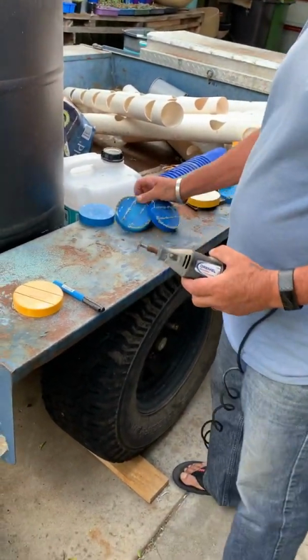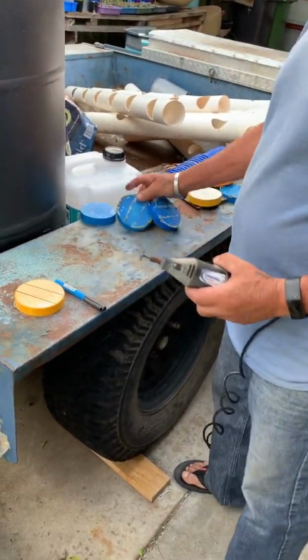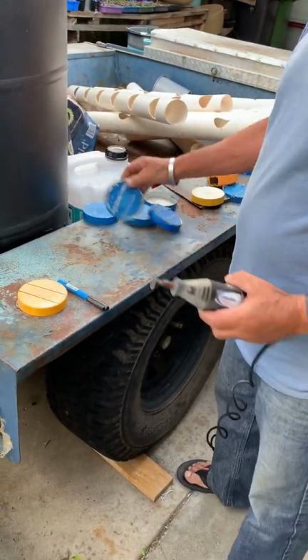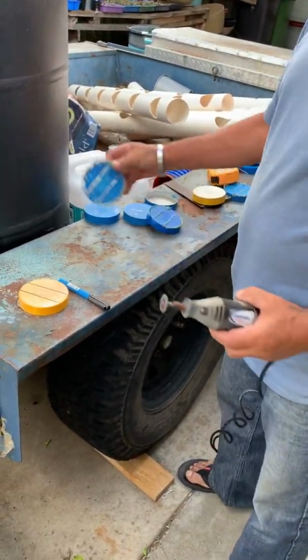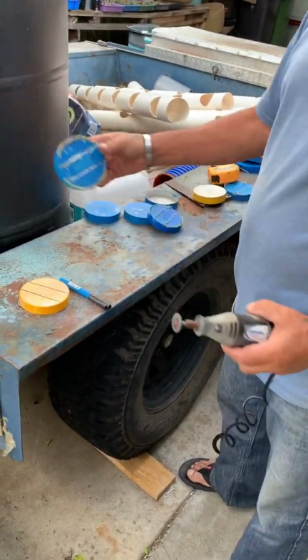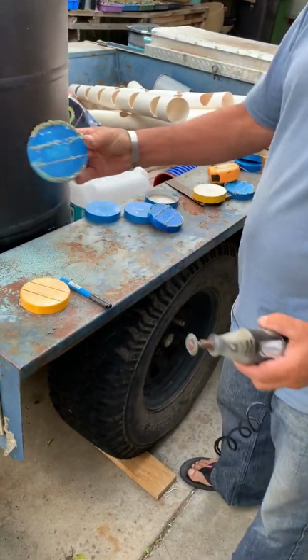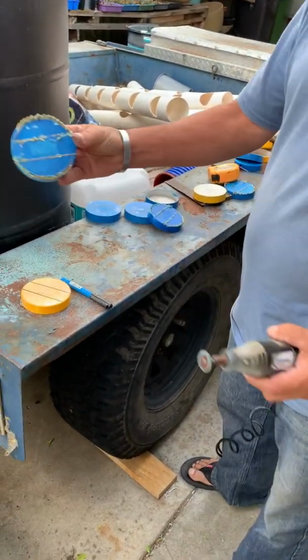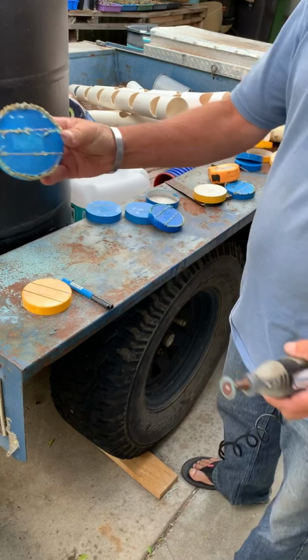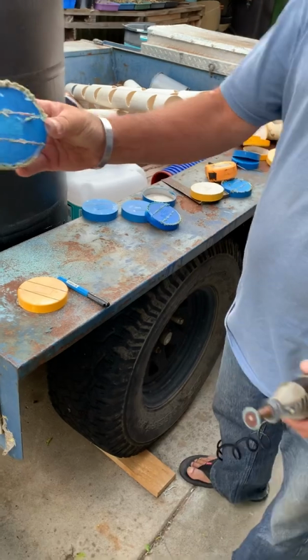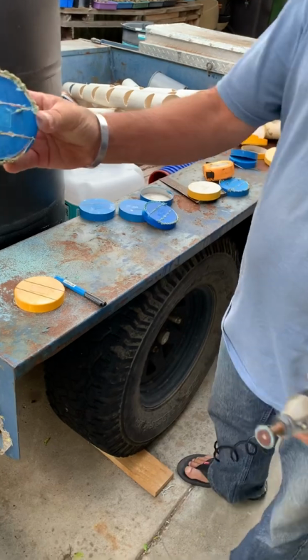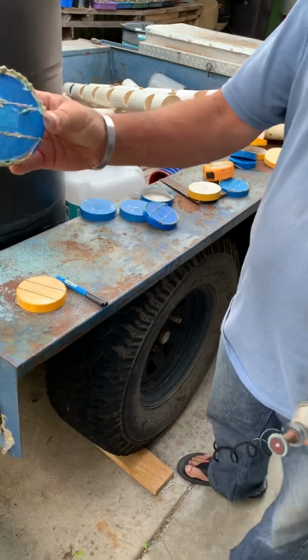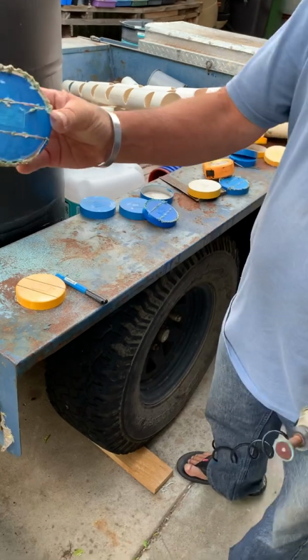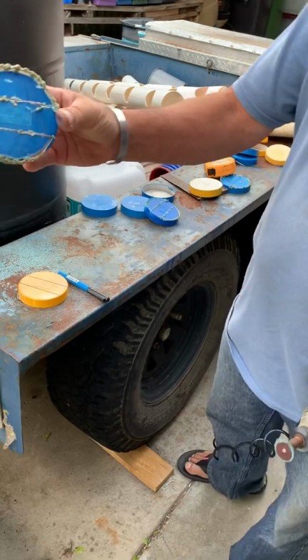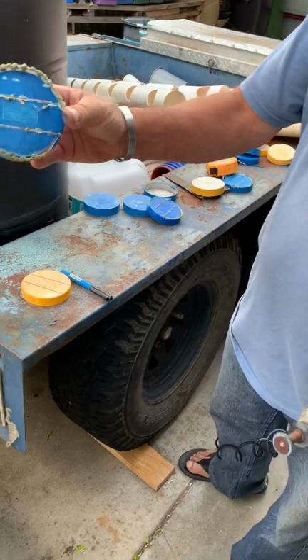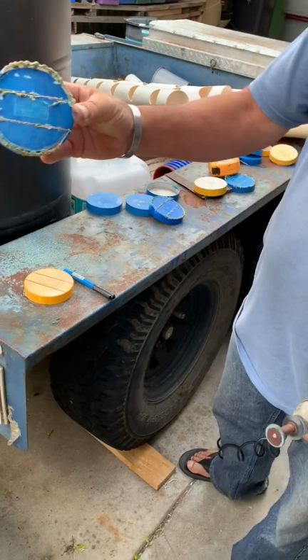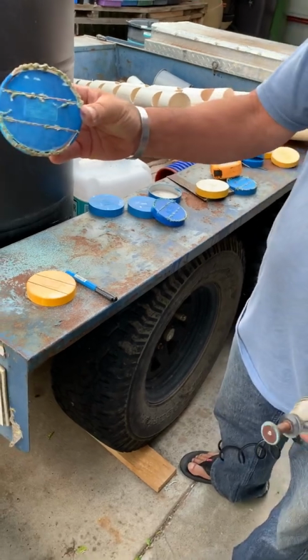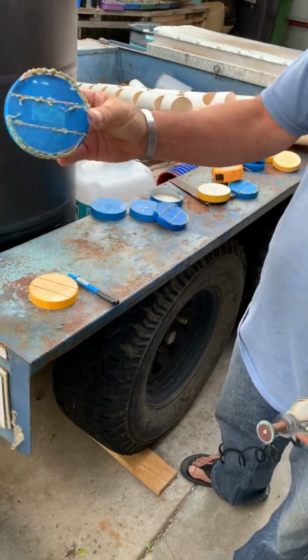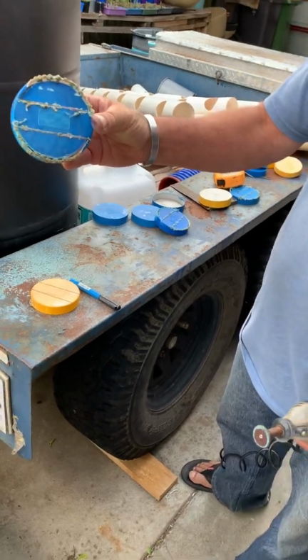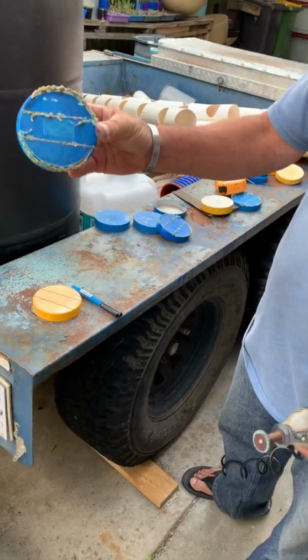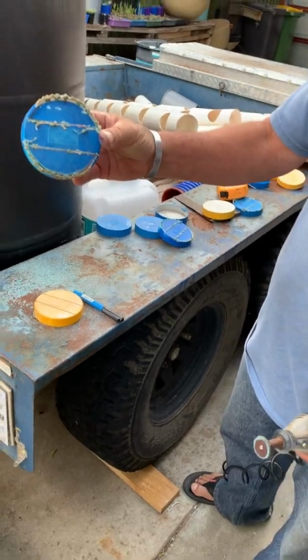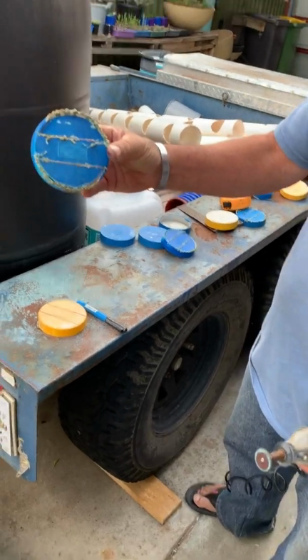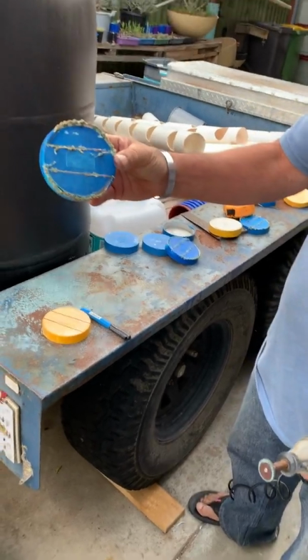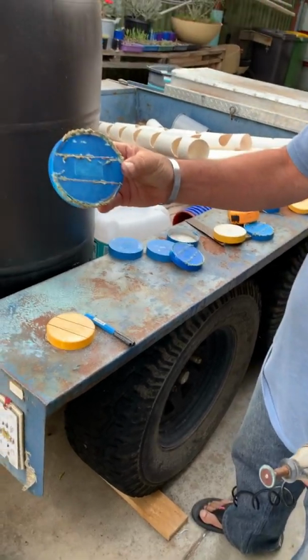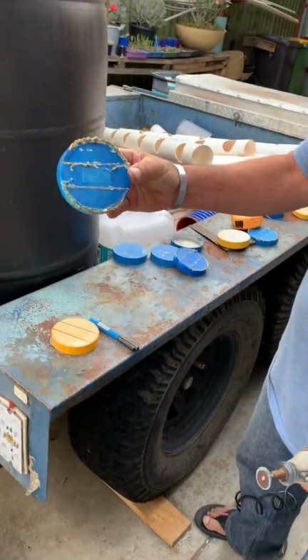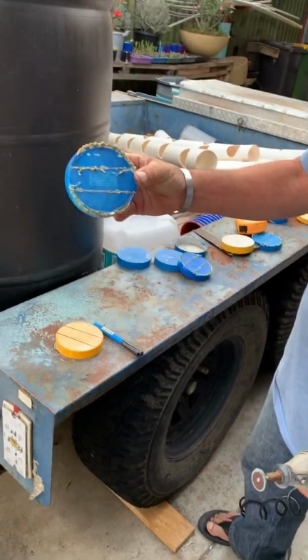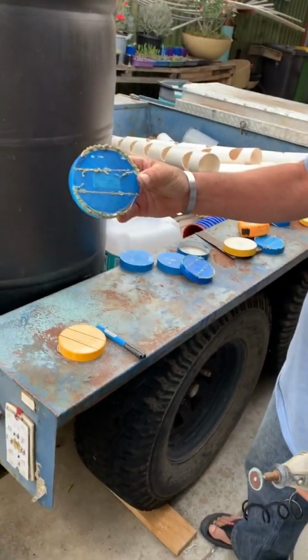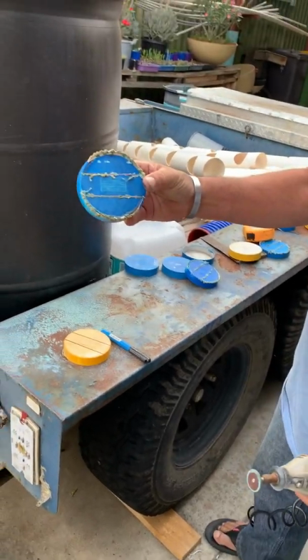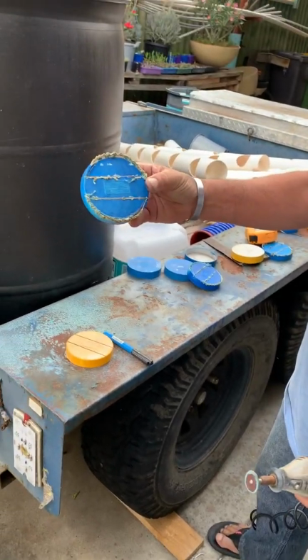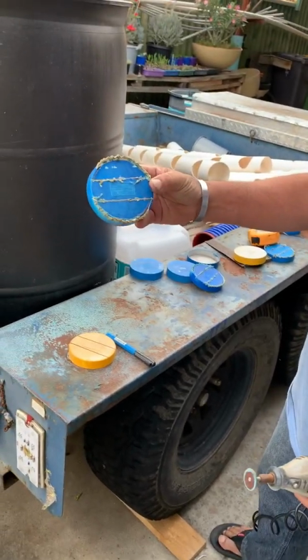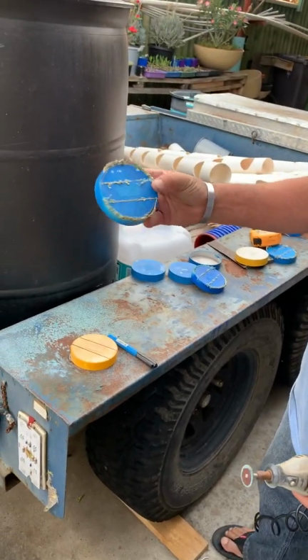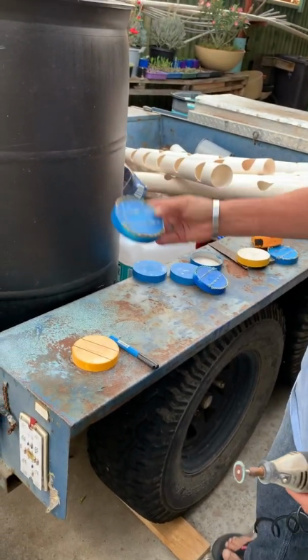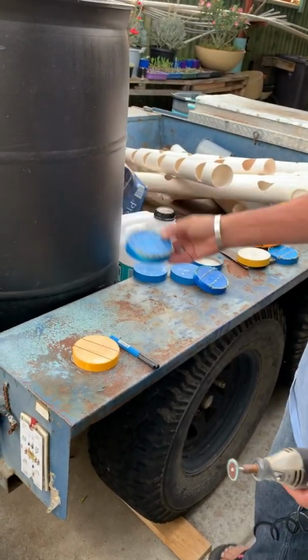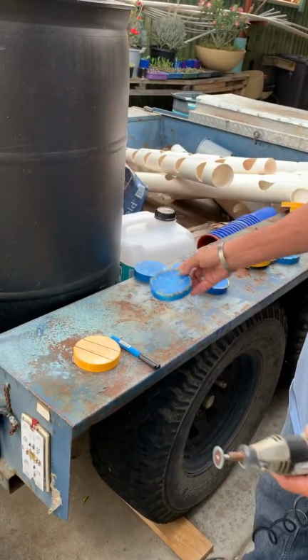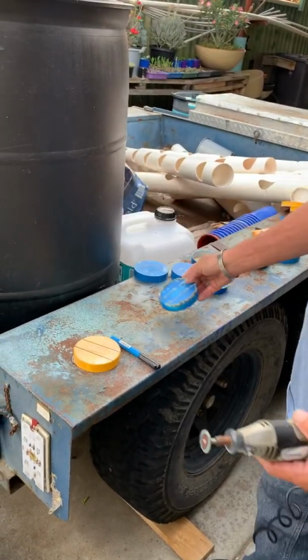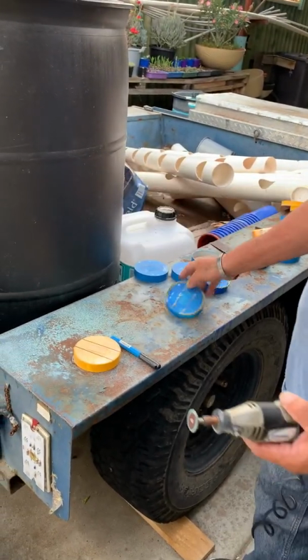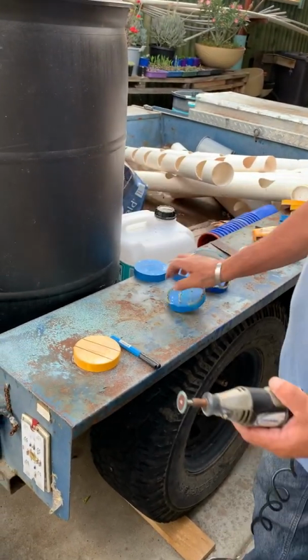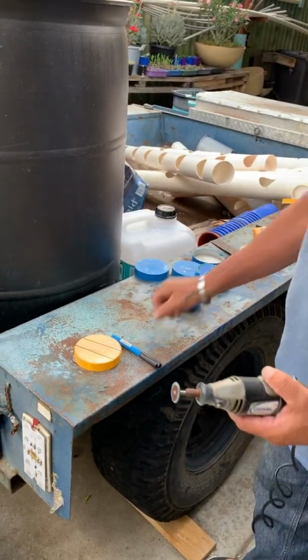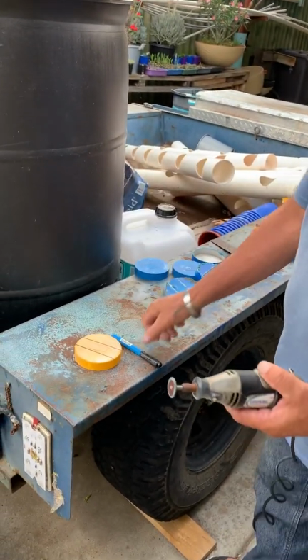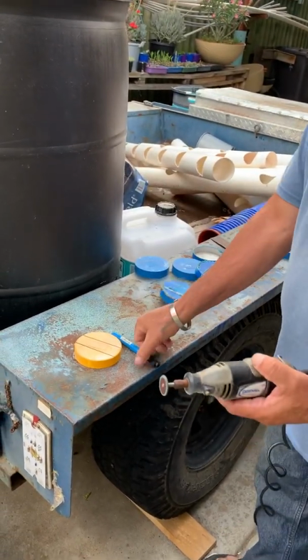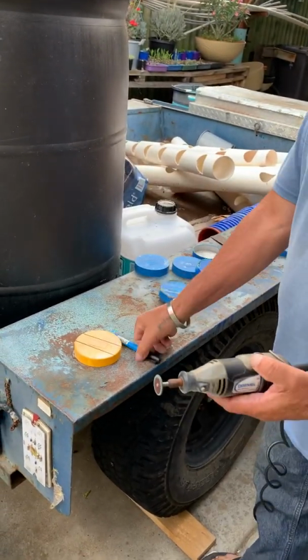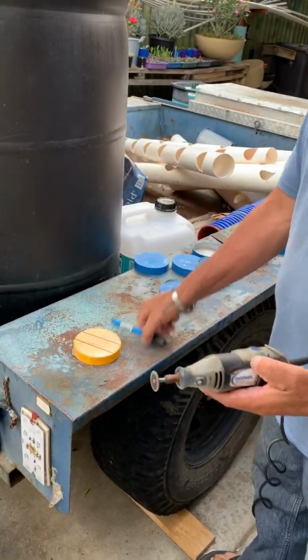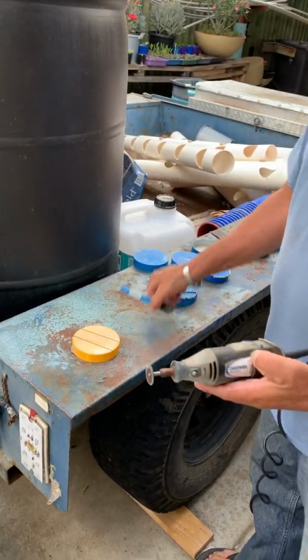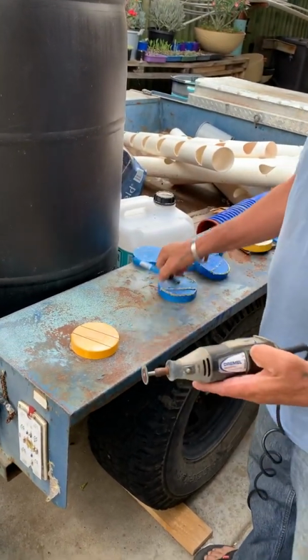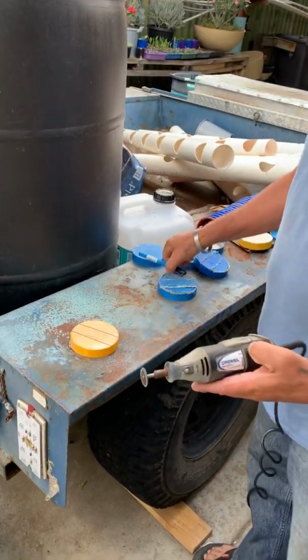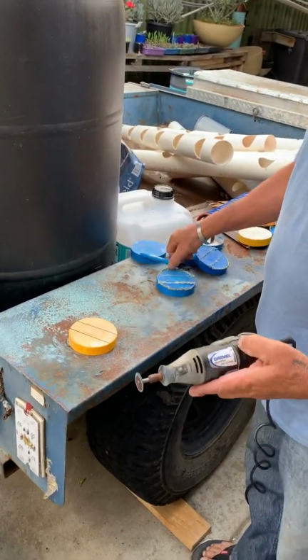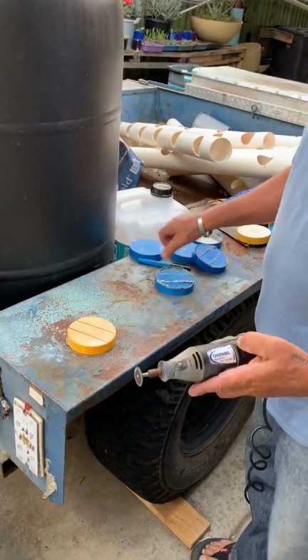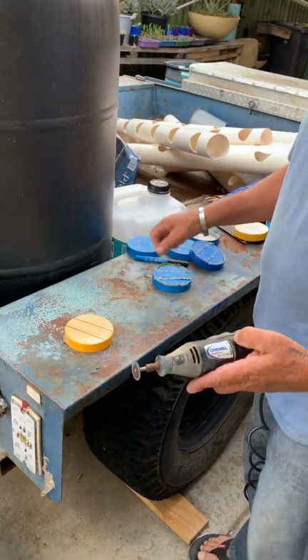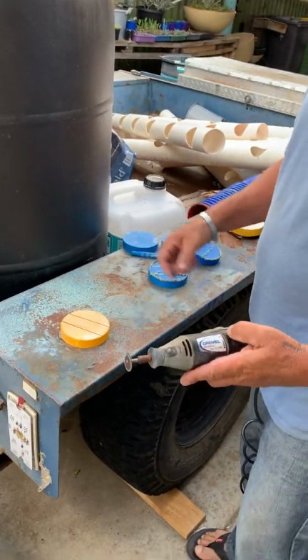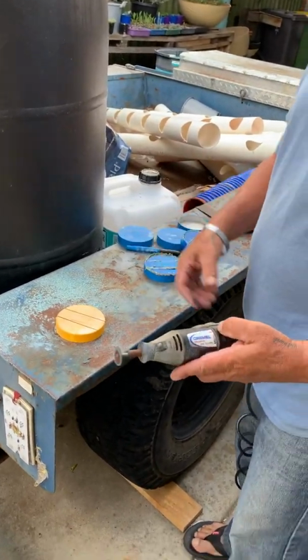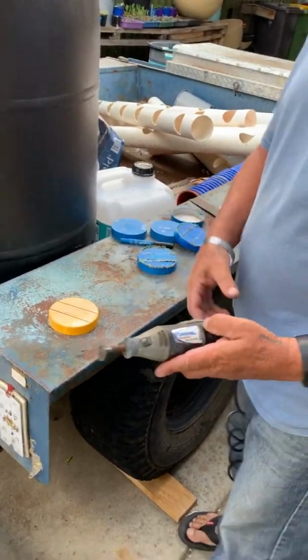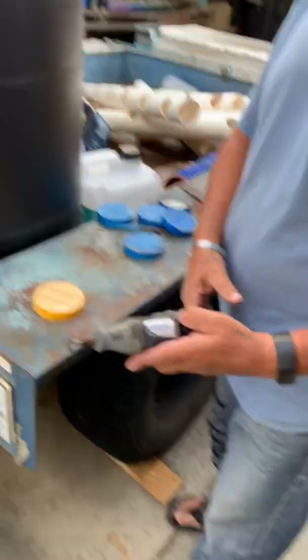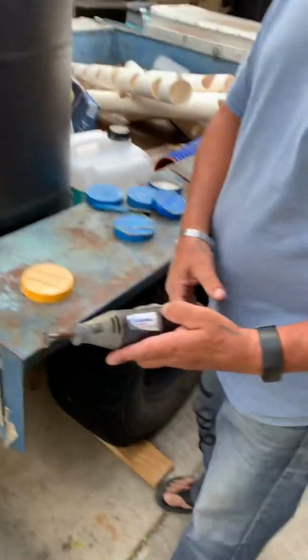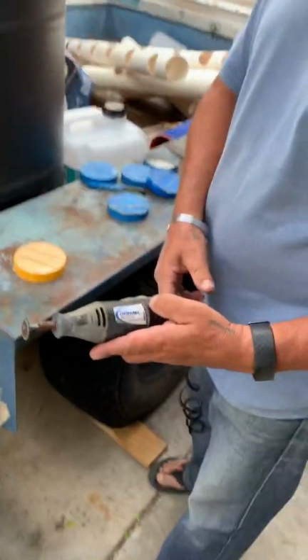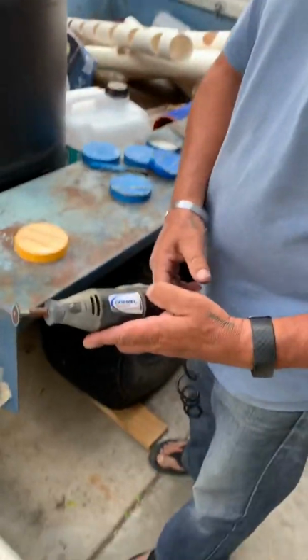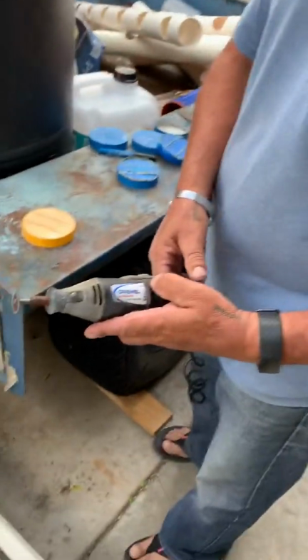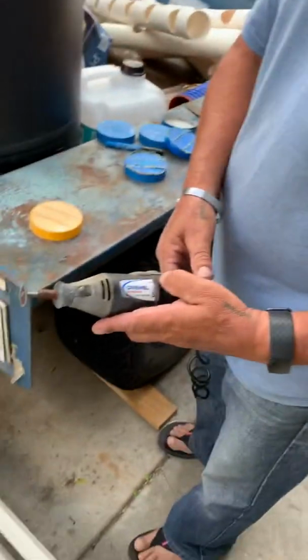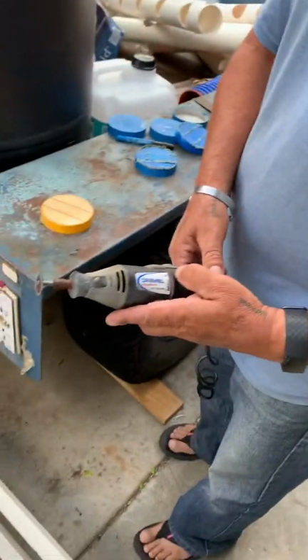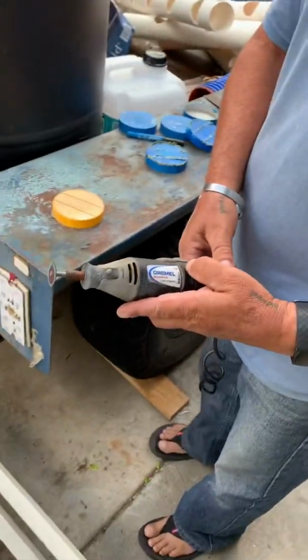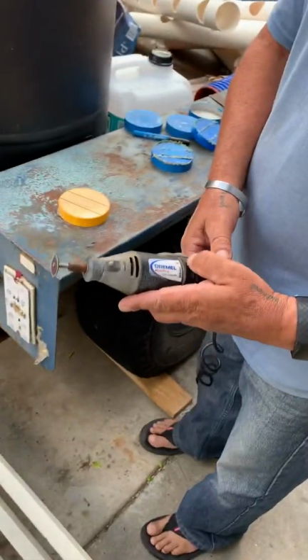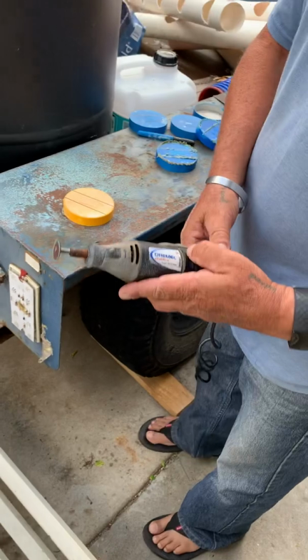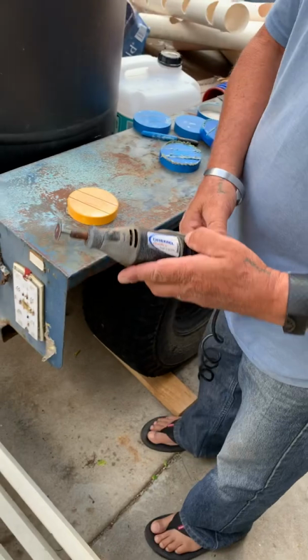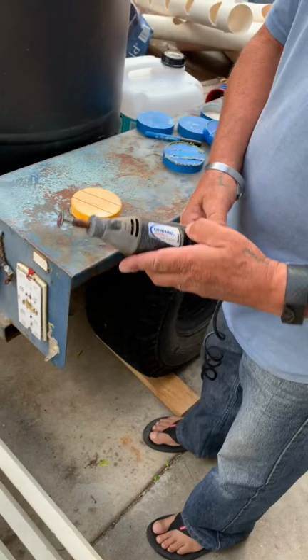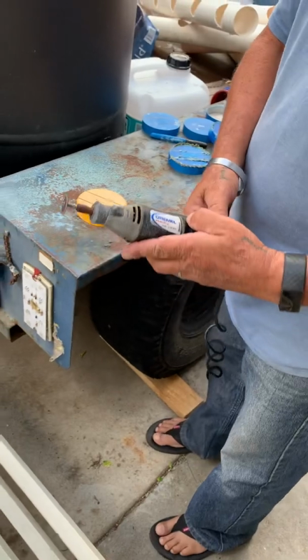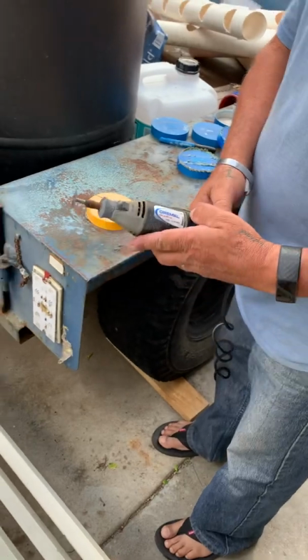Here's some I've already cut, and I'll just use a Dremel. Here we go — noise alert.